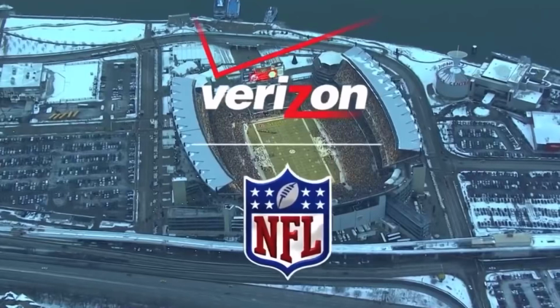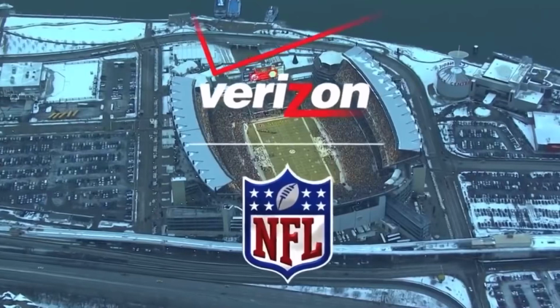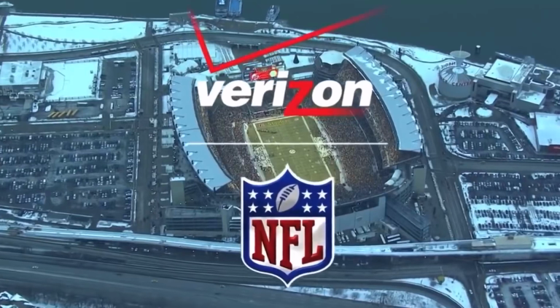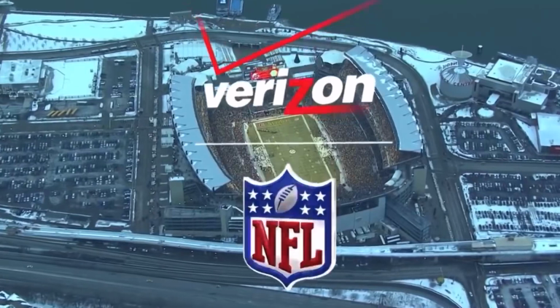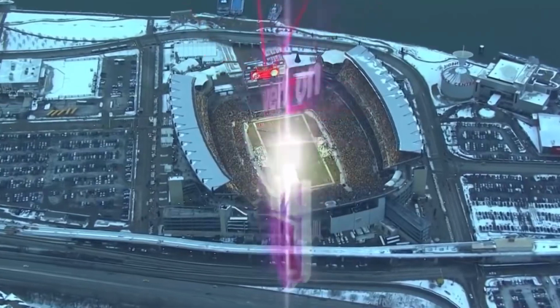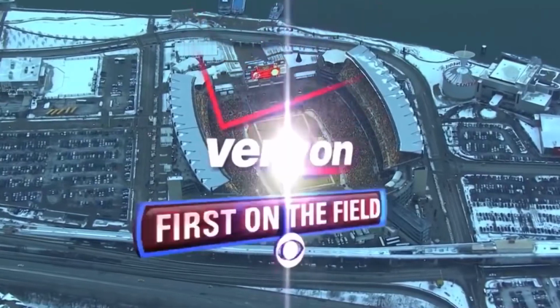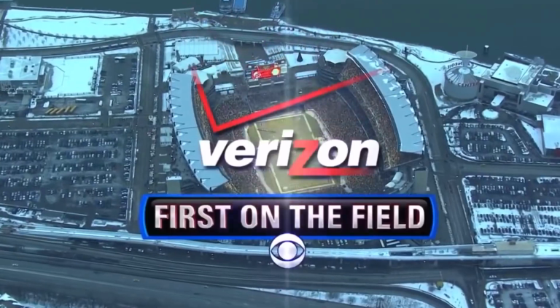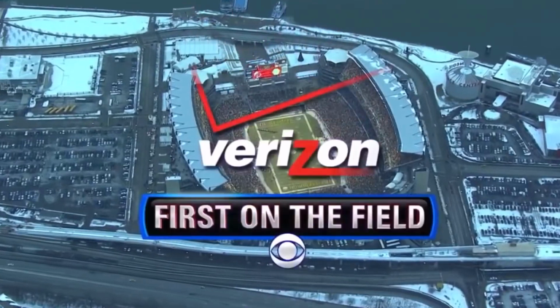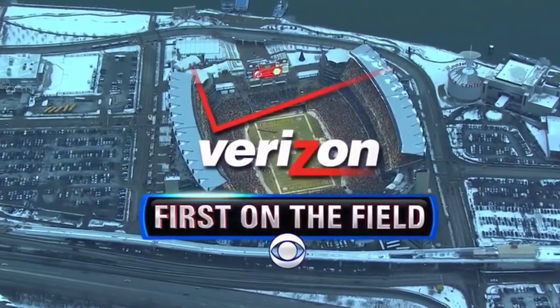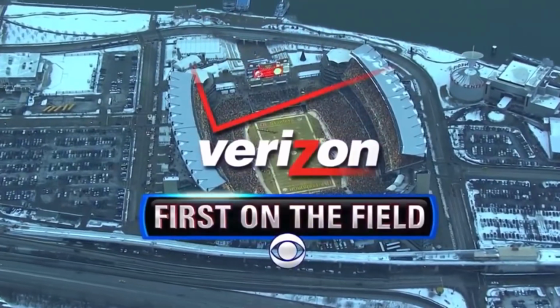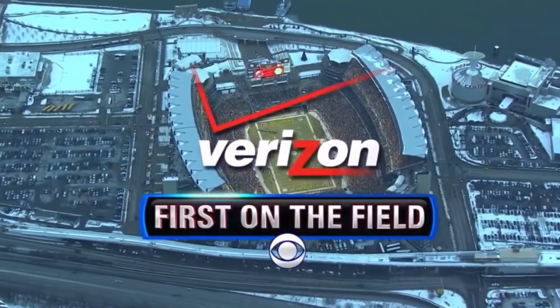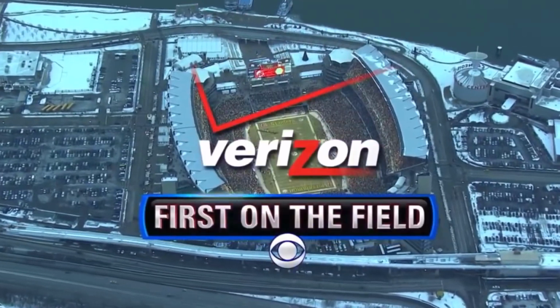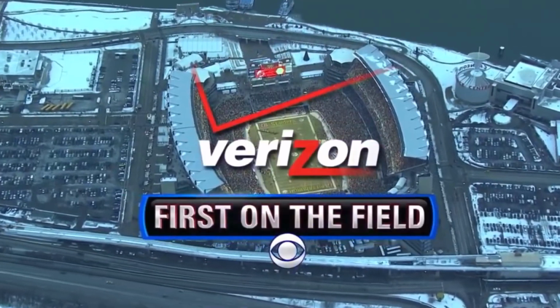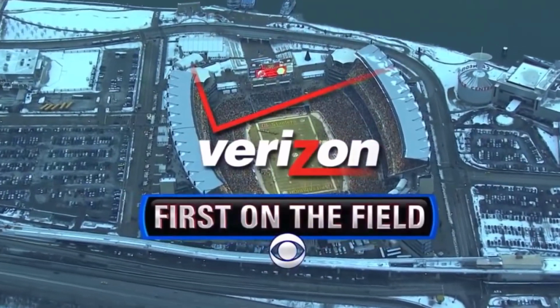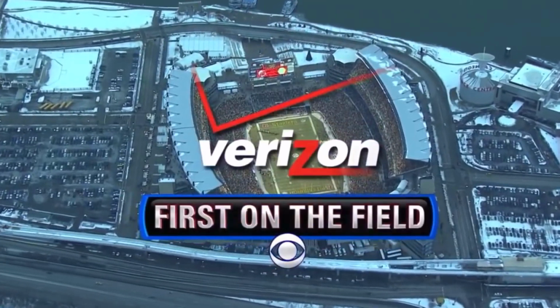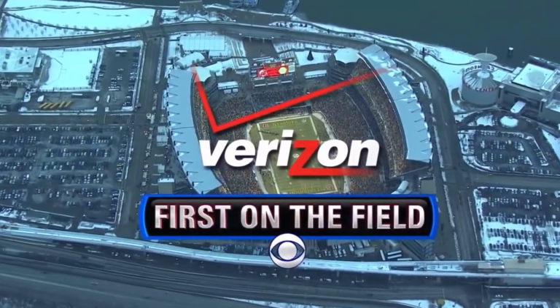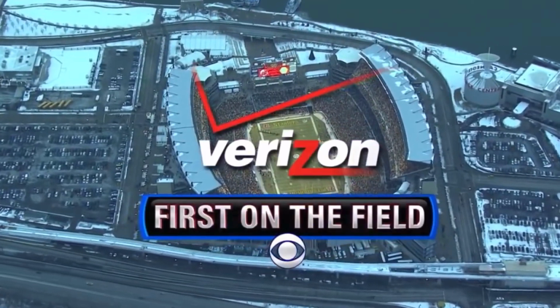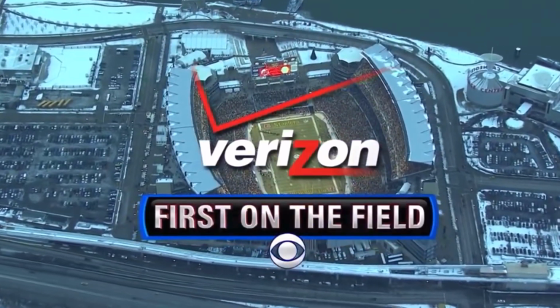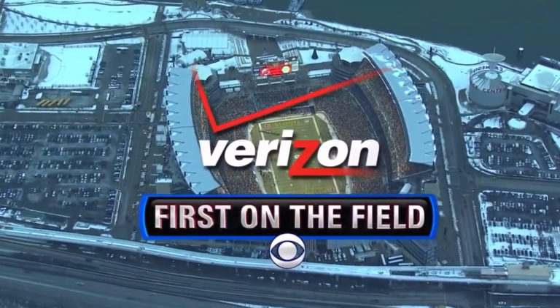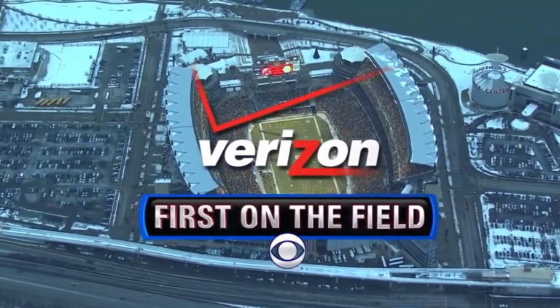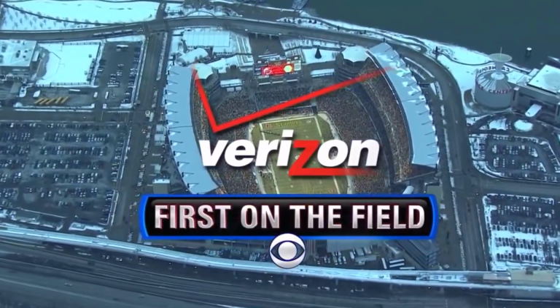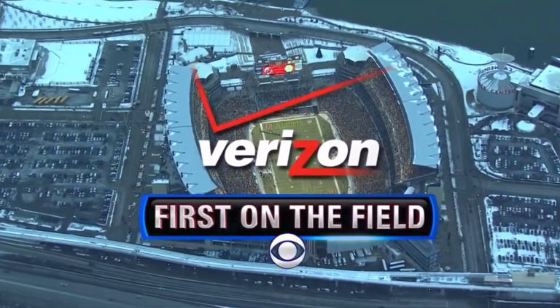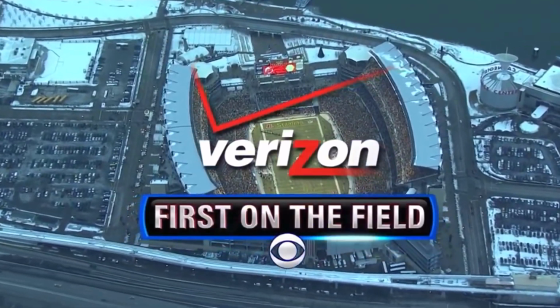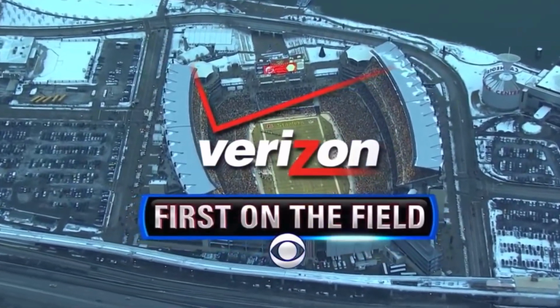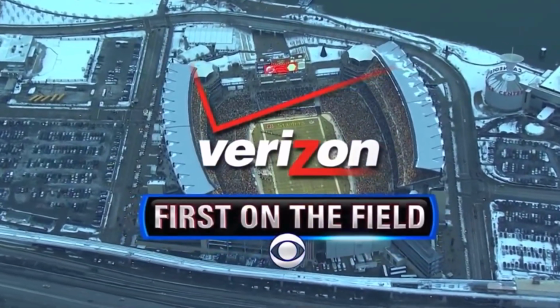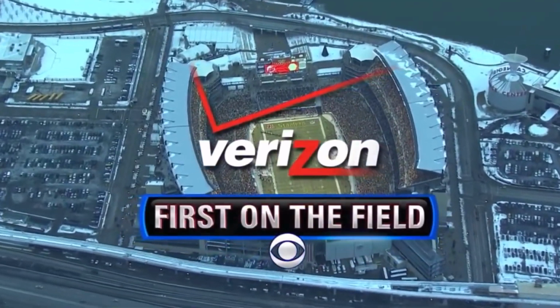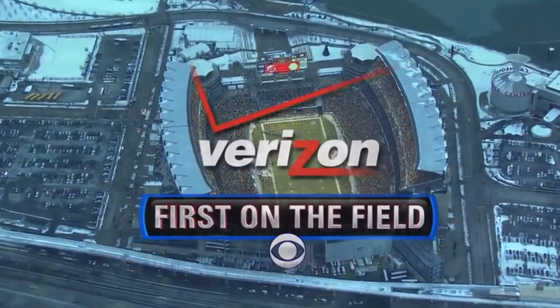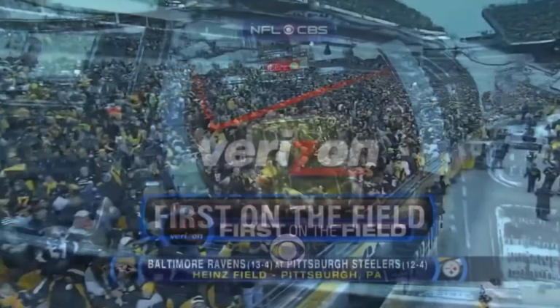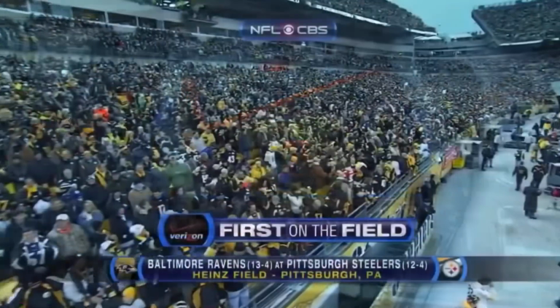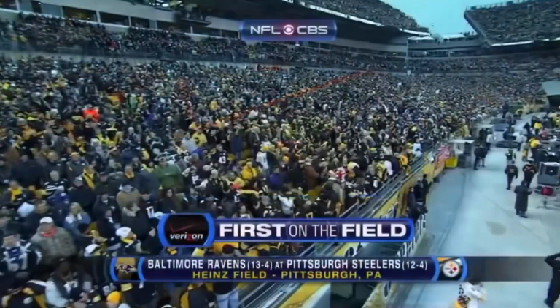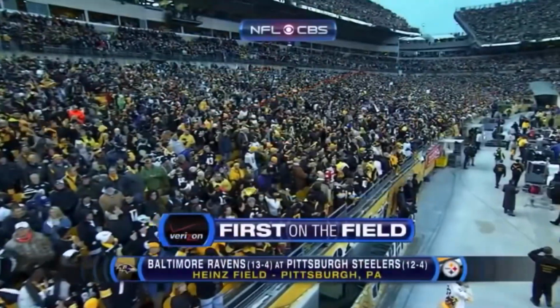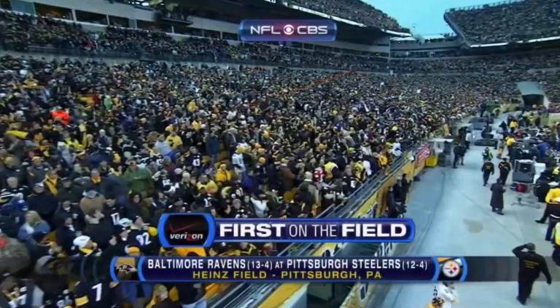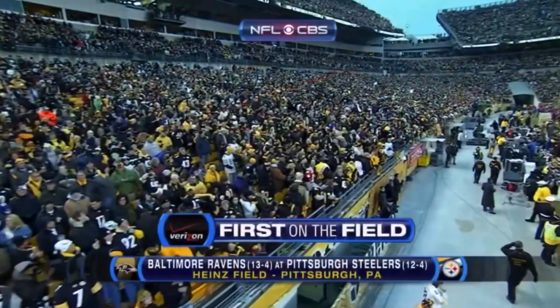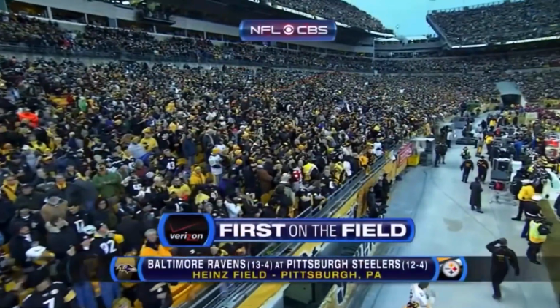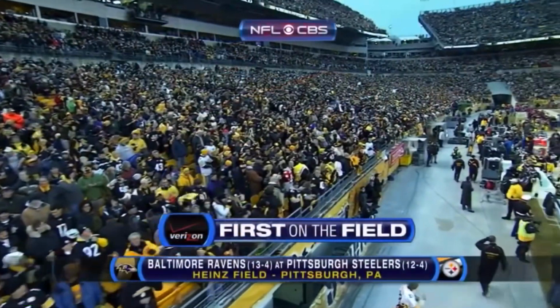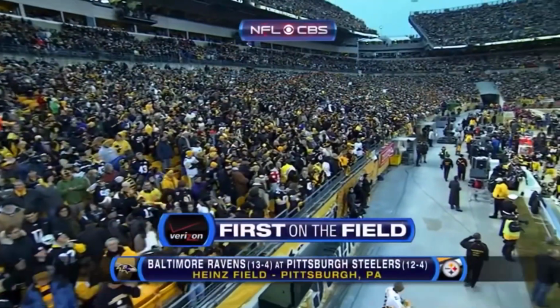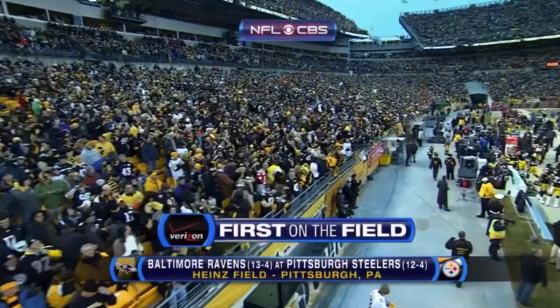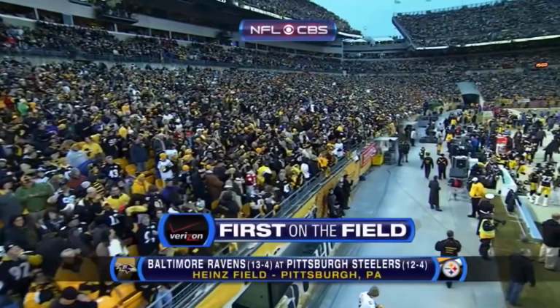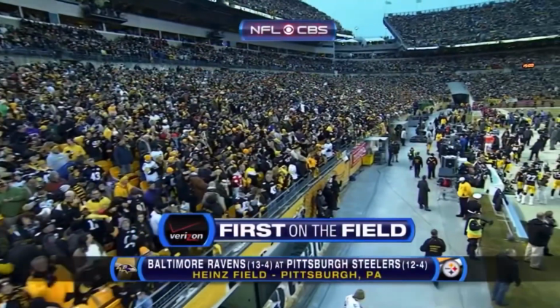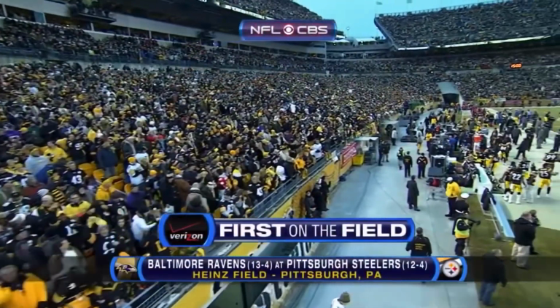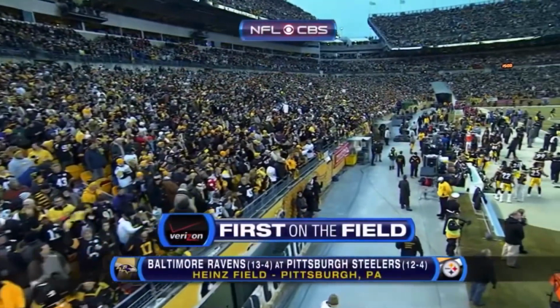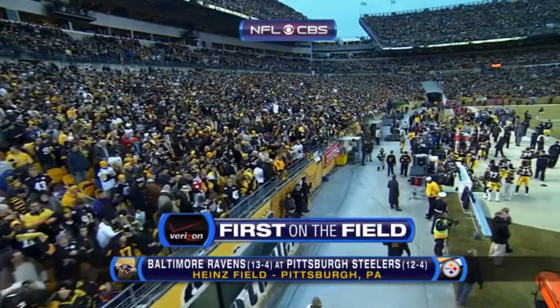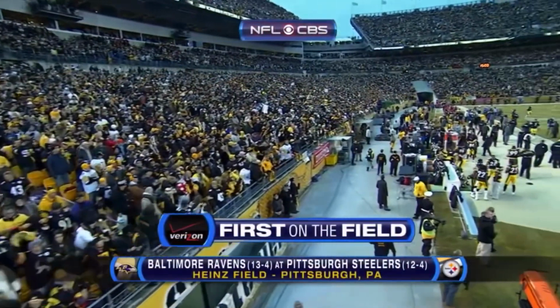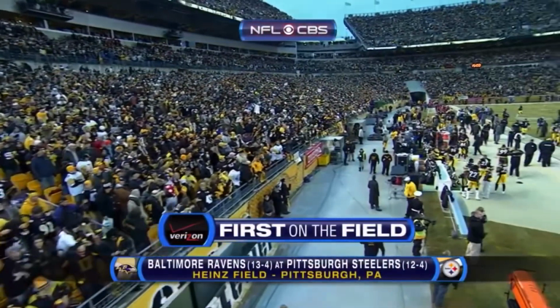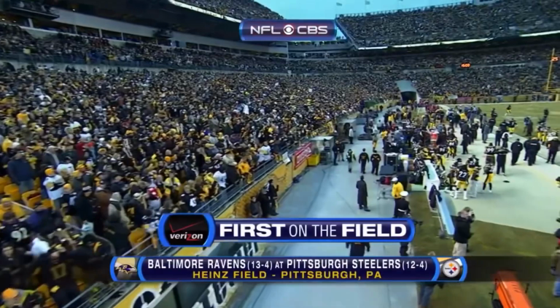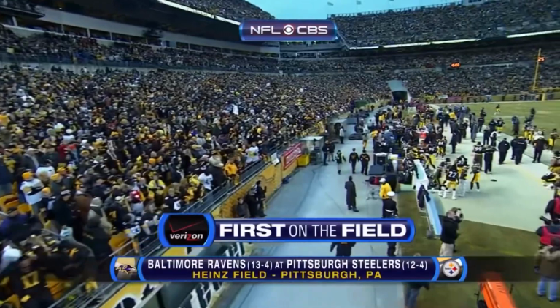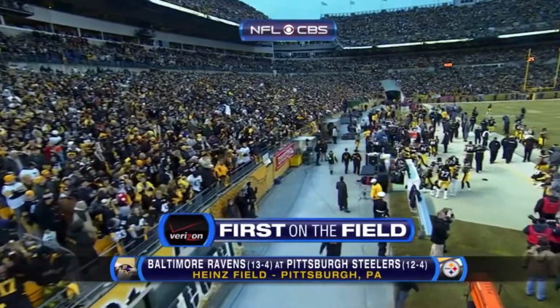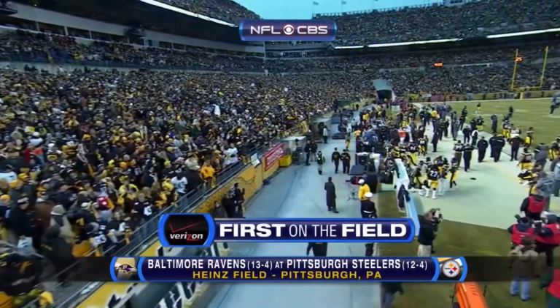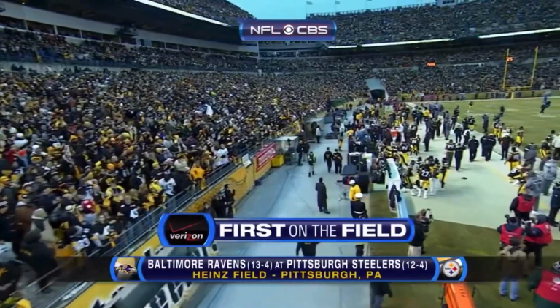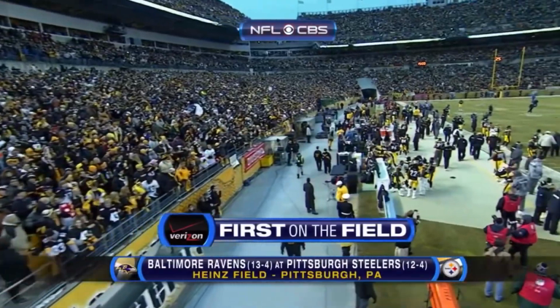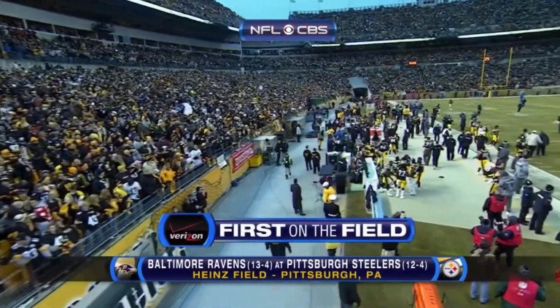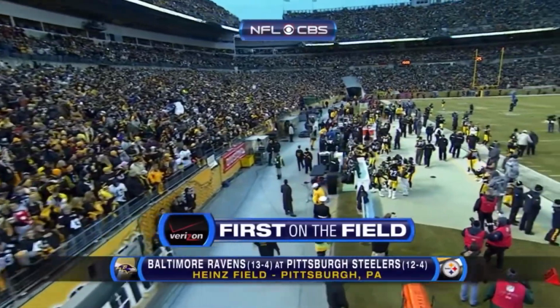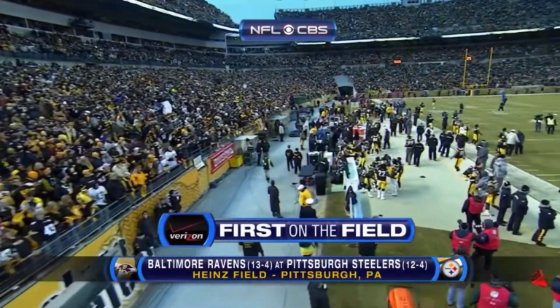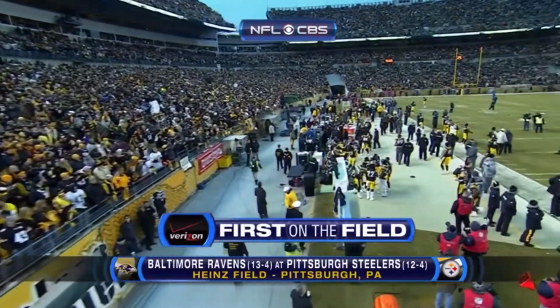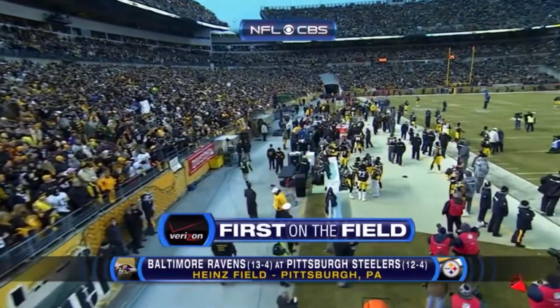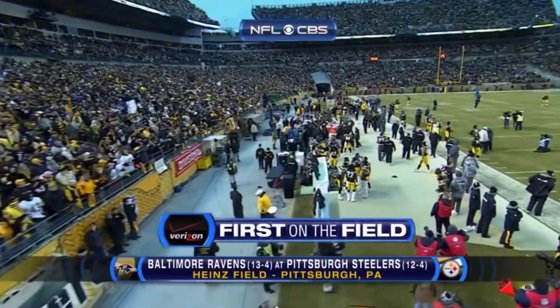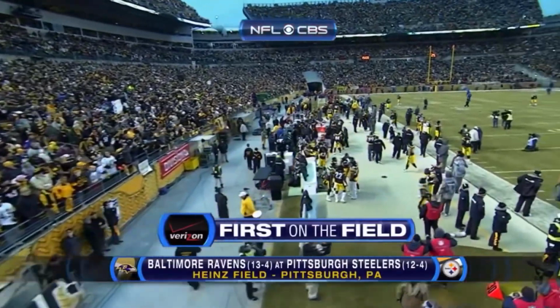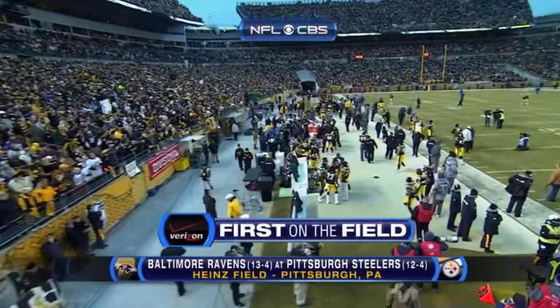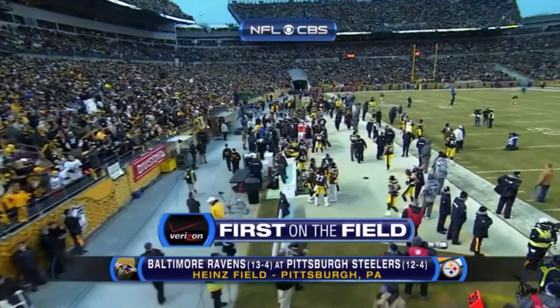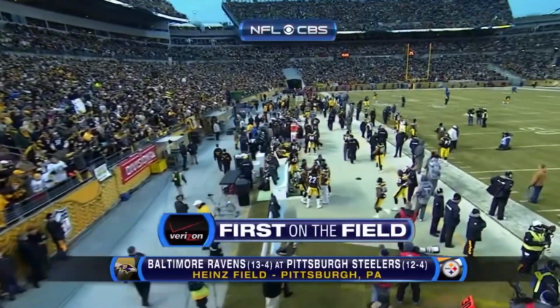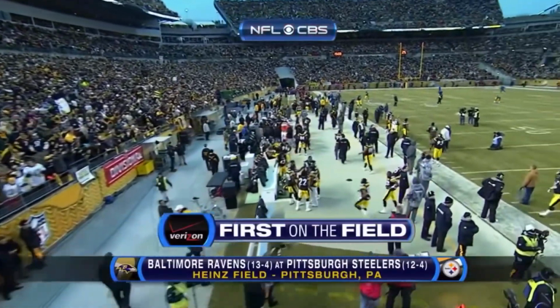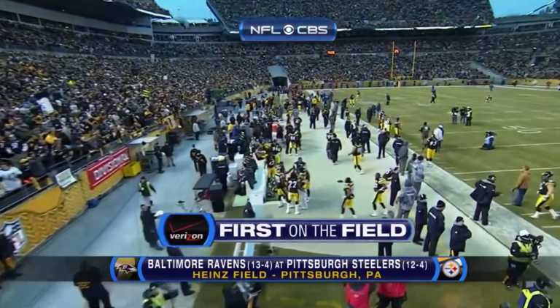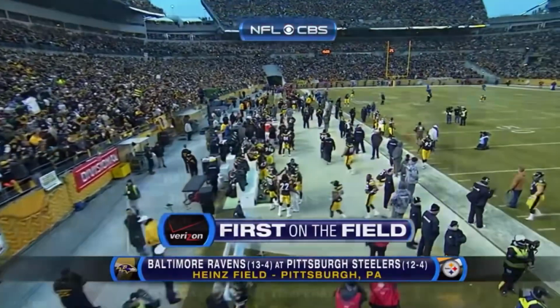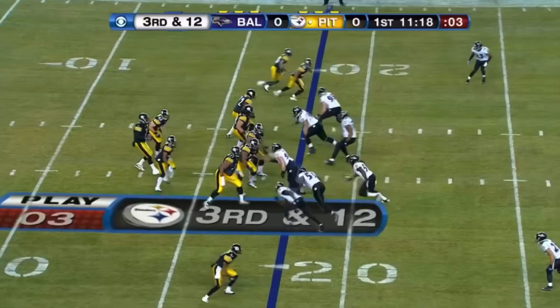The official wireless service provider of the NFL takes you first on the field — Heinz Field in Pittsburgh, the home of the Steelers.